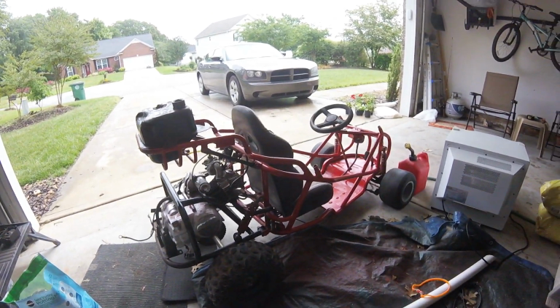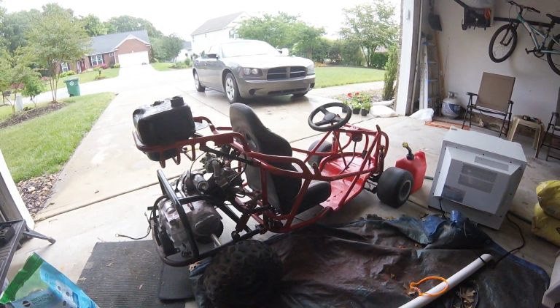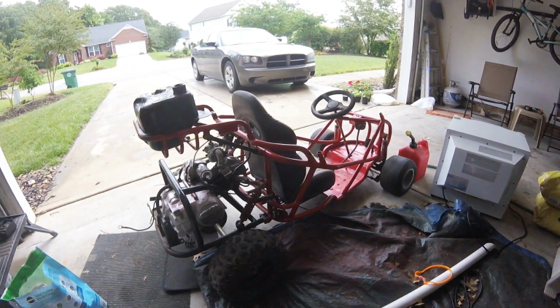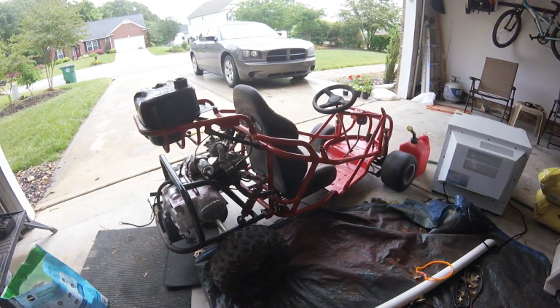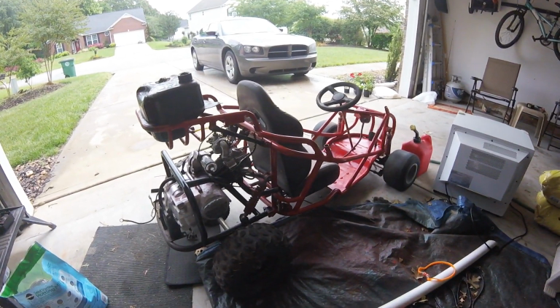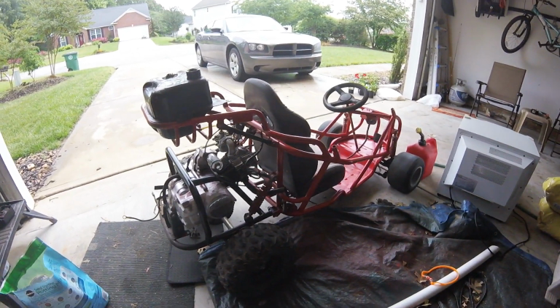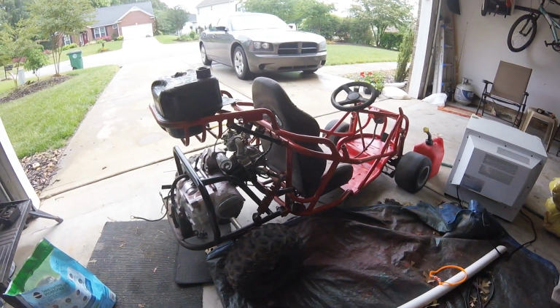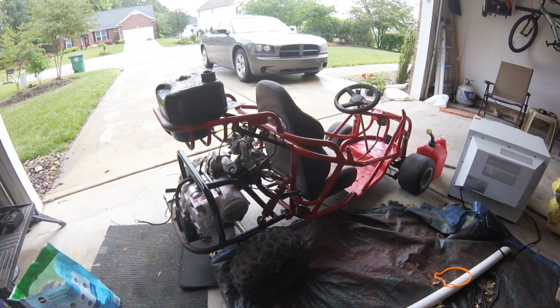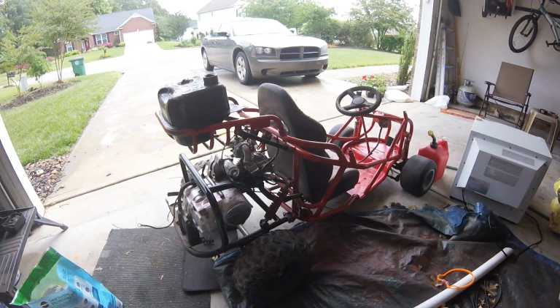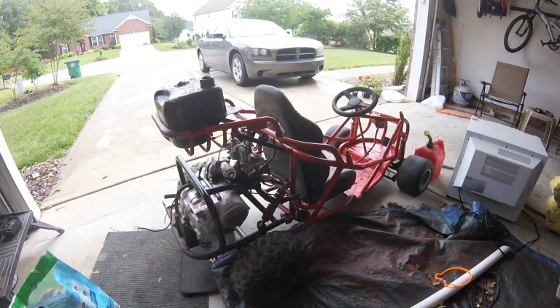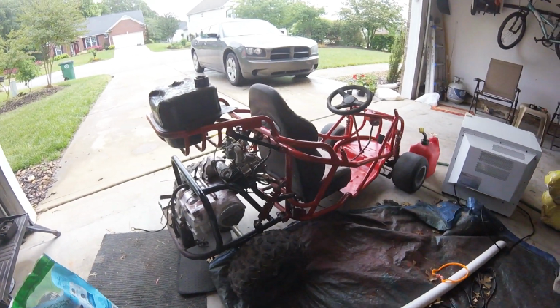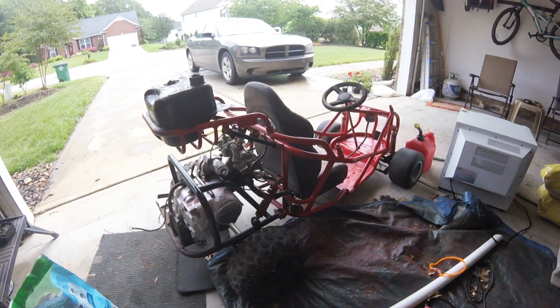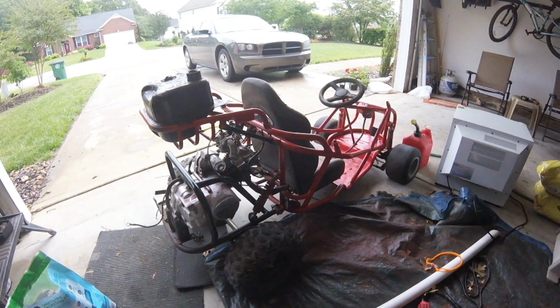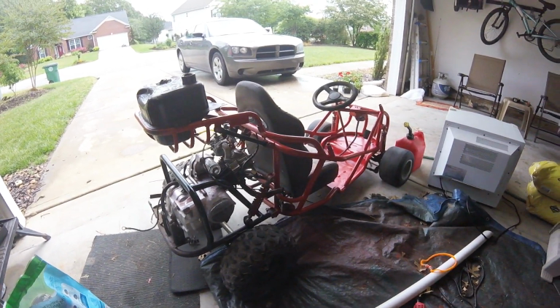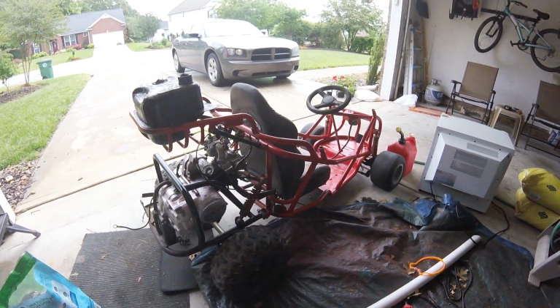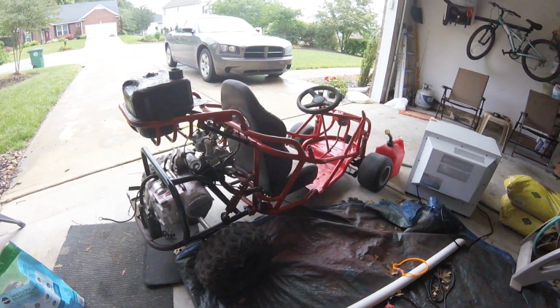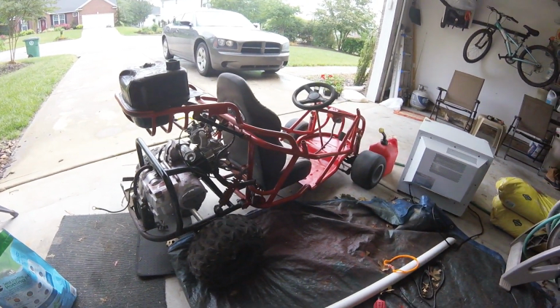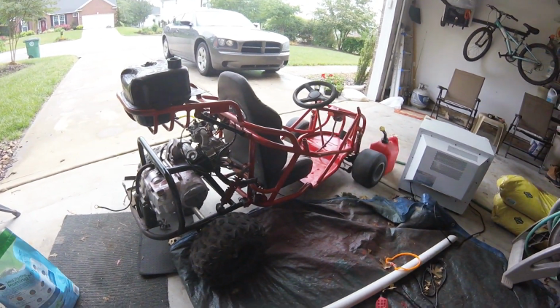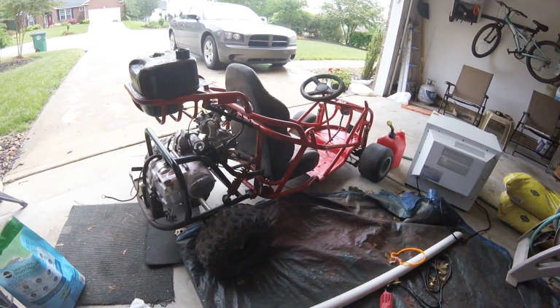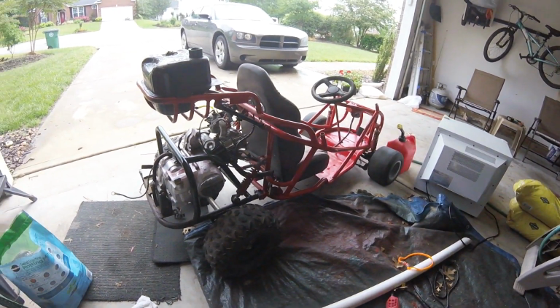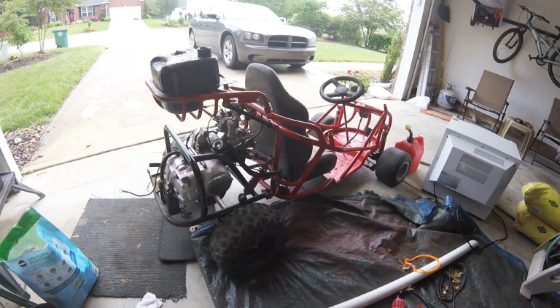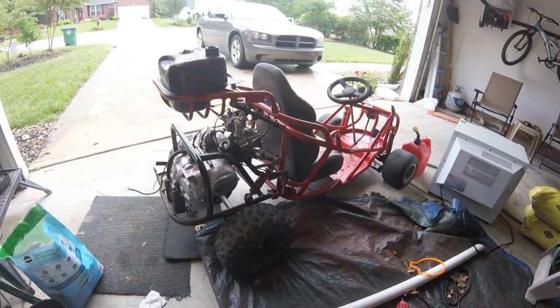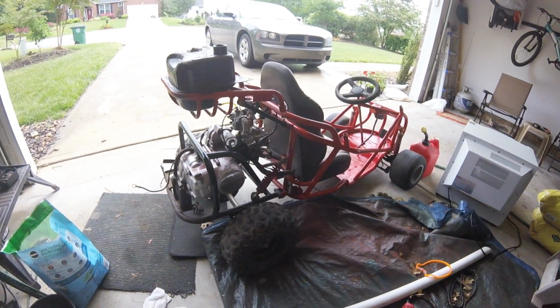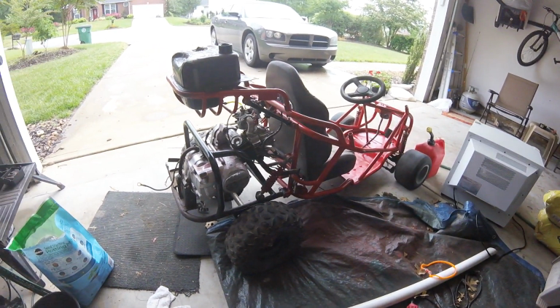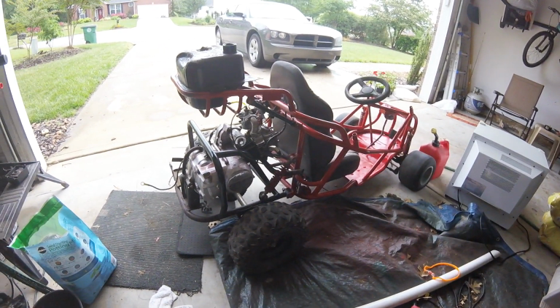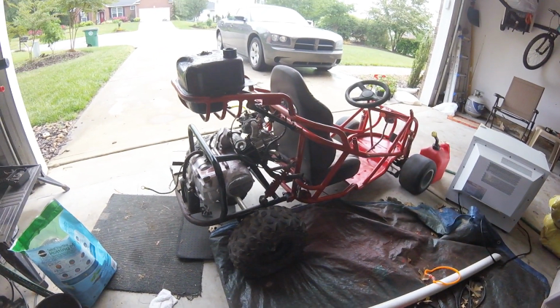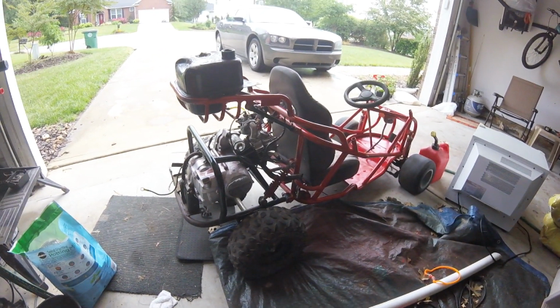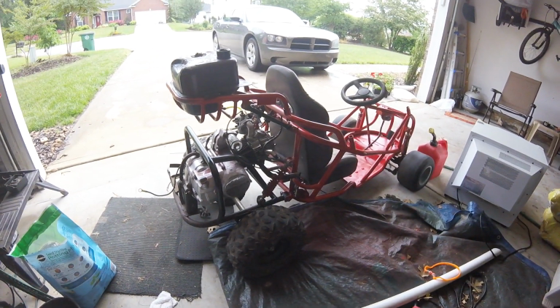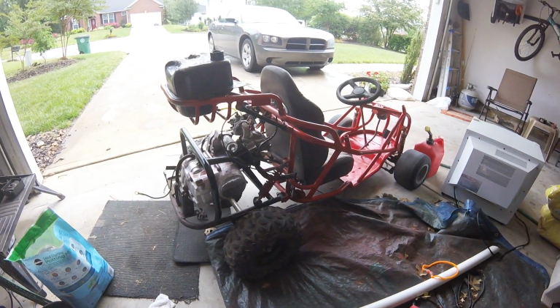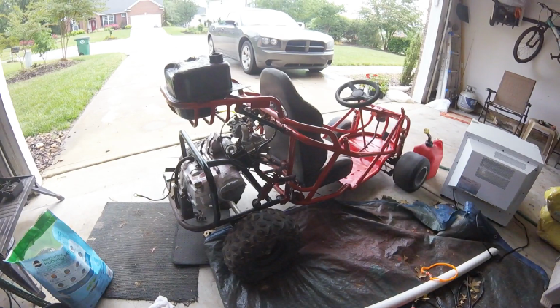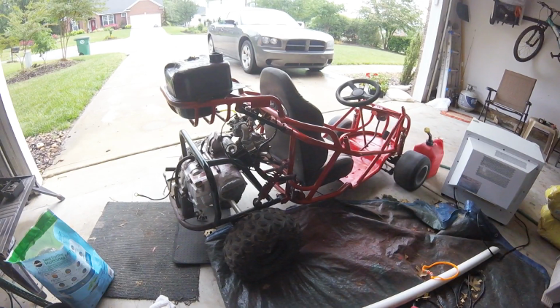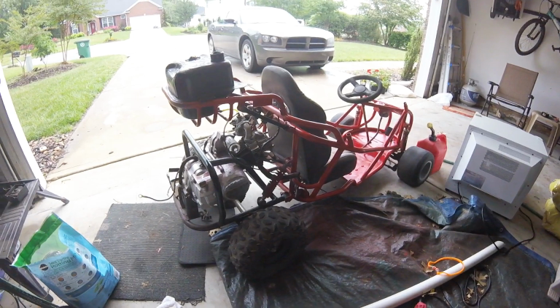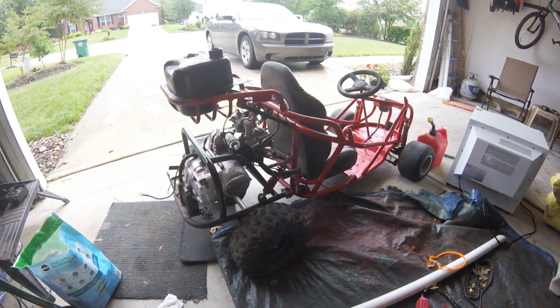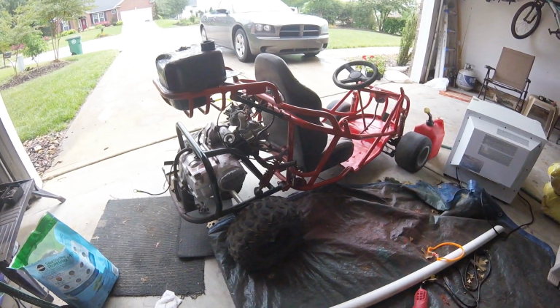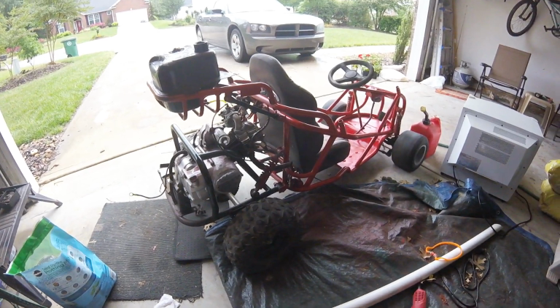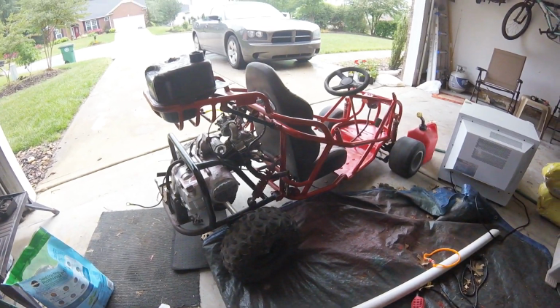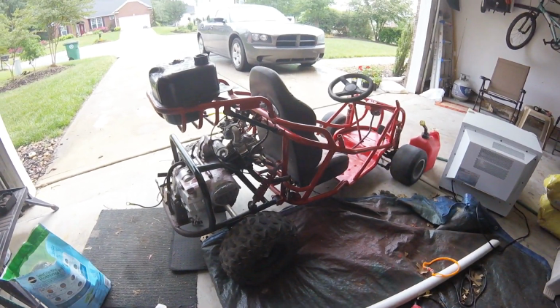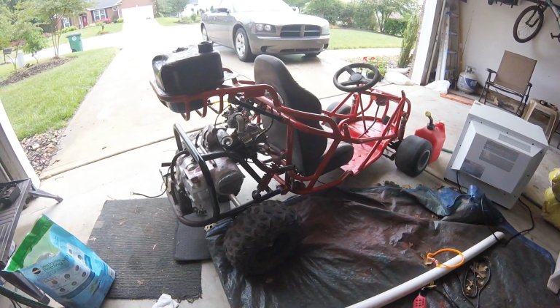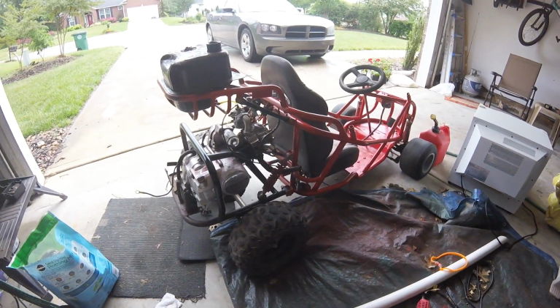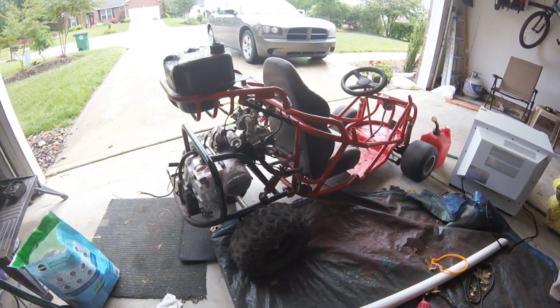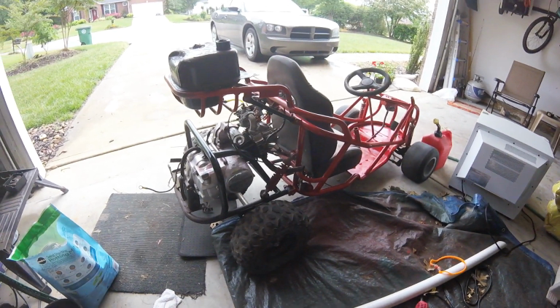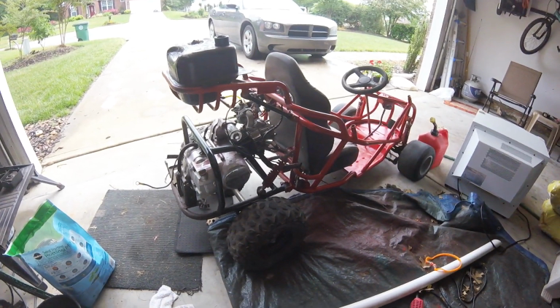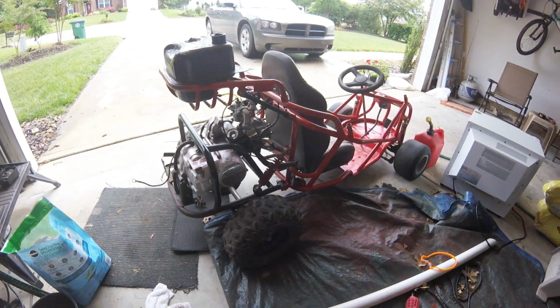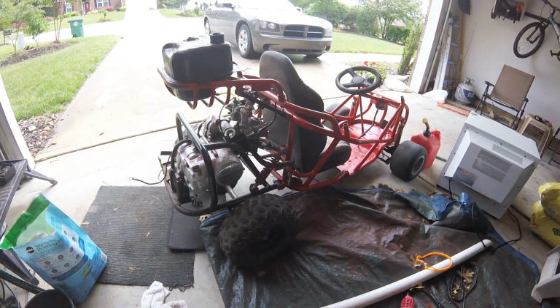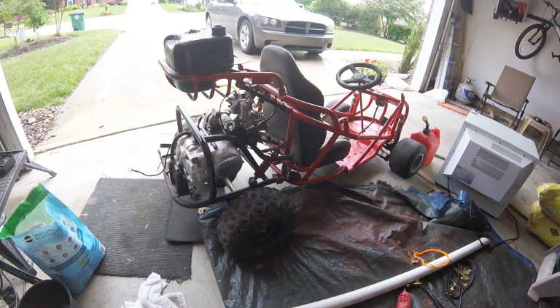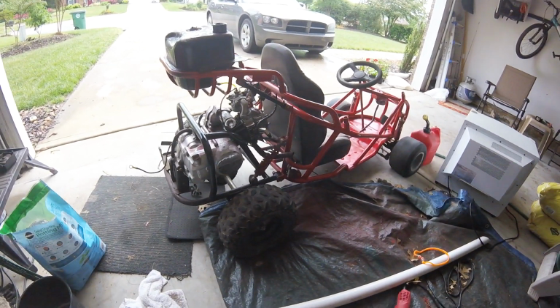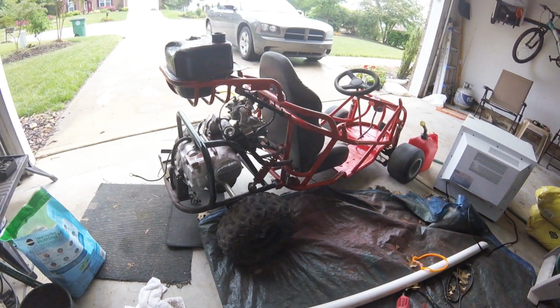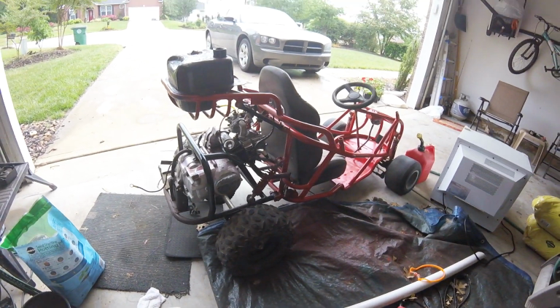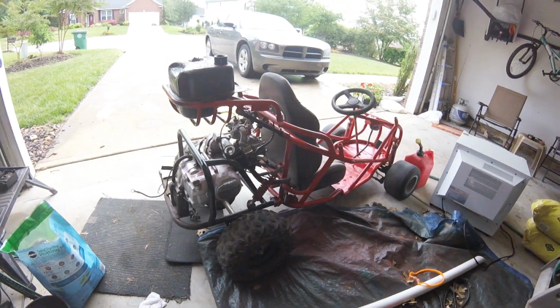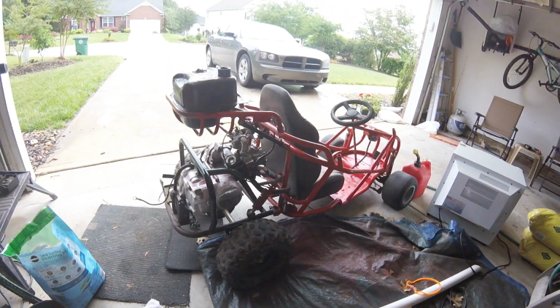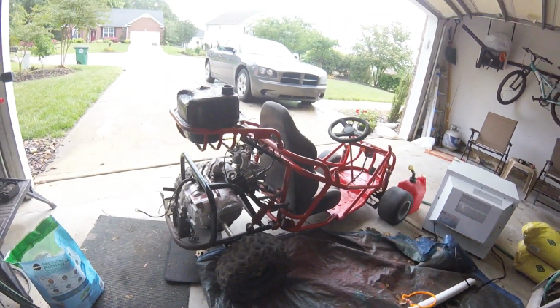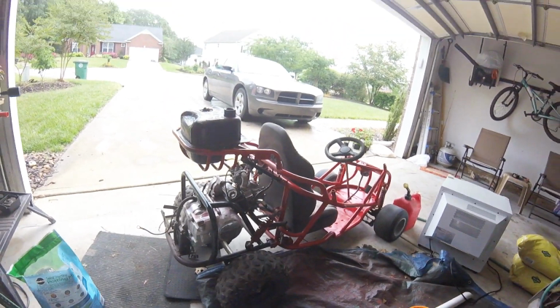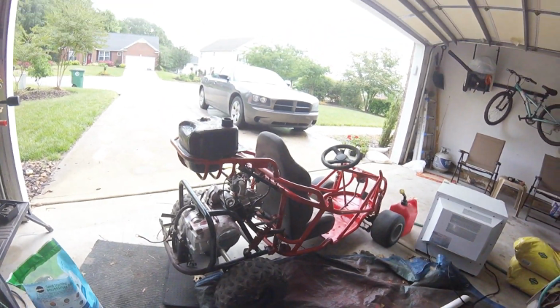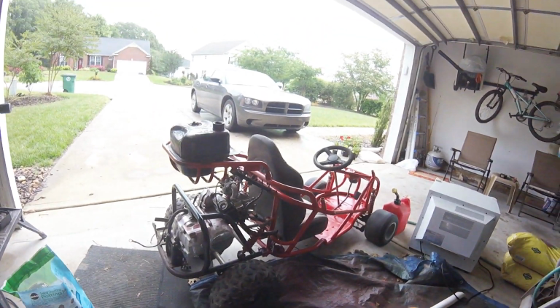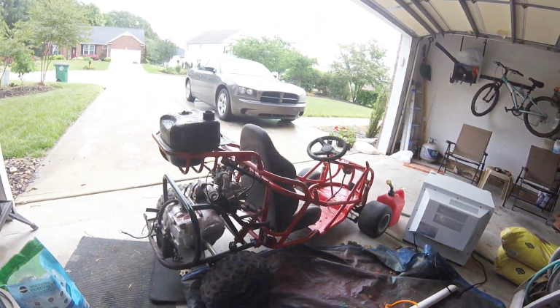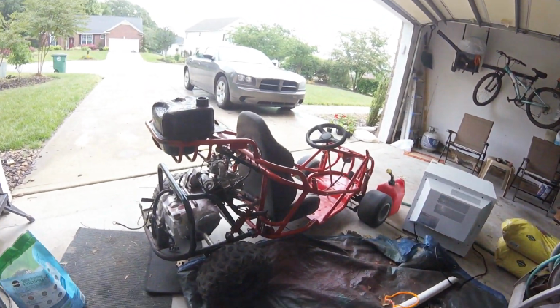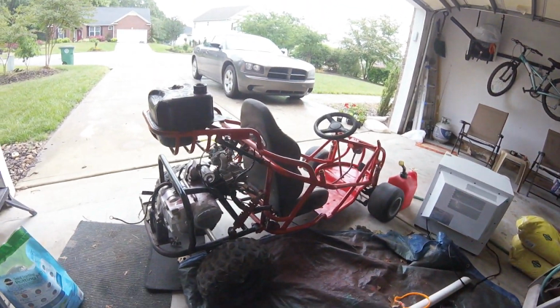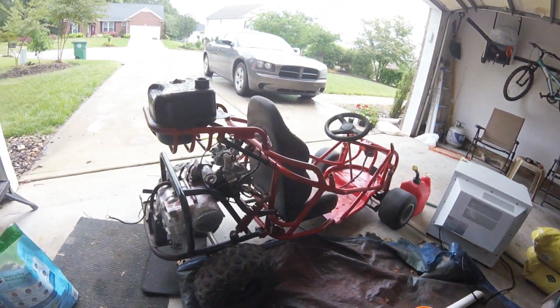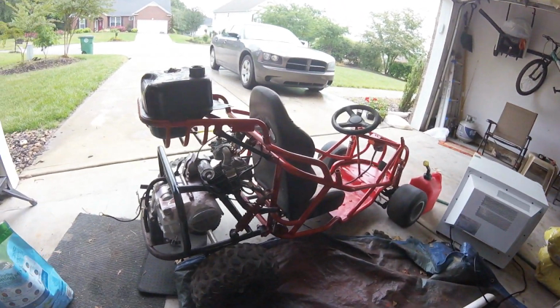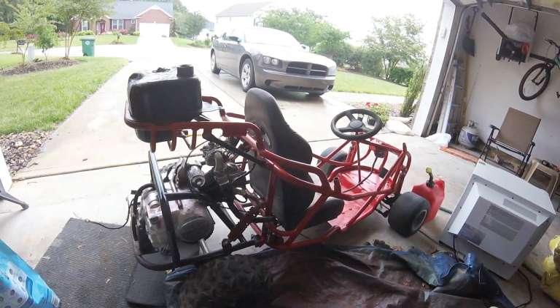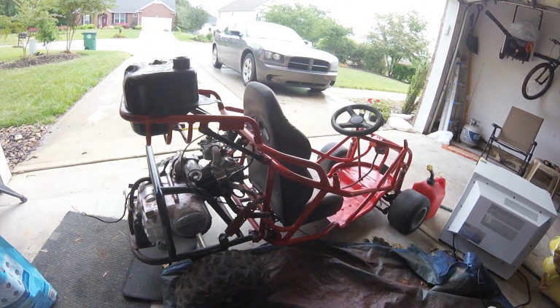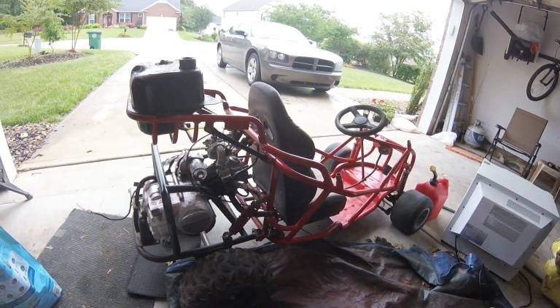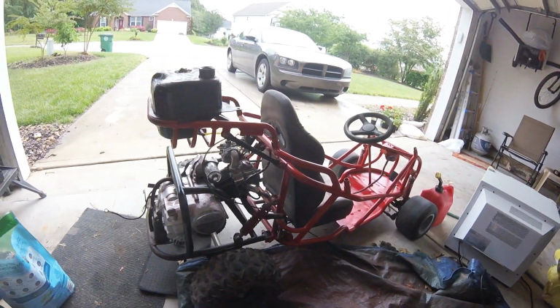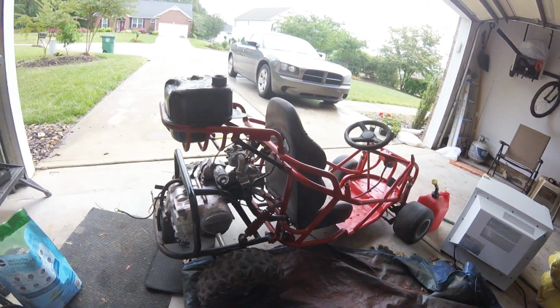So what do you boys think — should I revive the go-kart, or should I sell it for 150 bucks and get like a mini bike or something? I don't know, let me know.